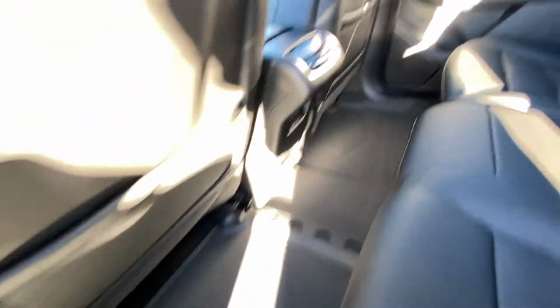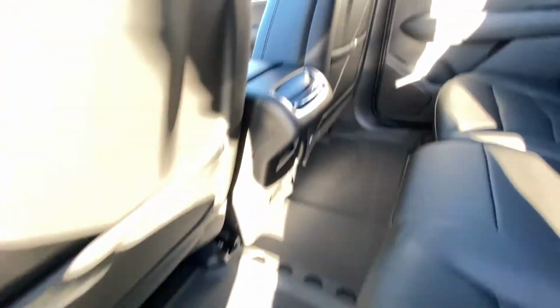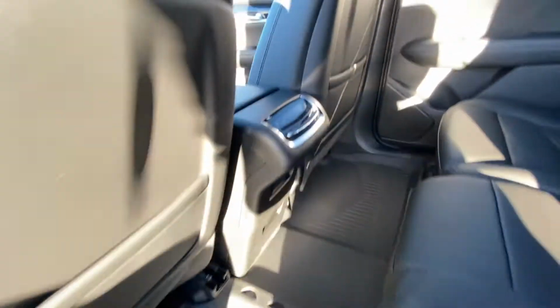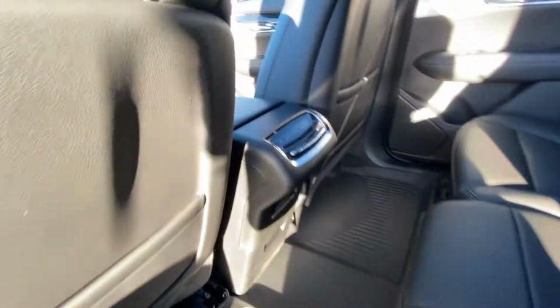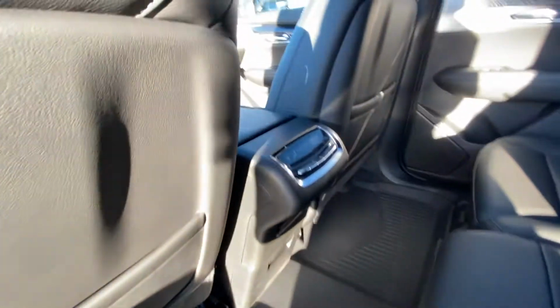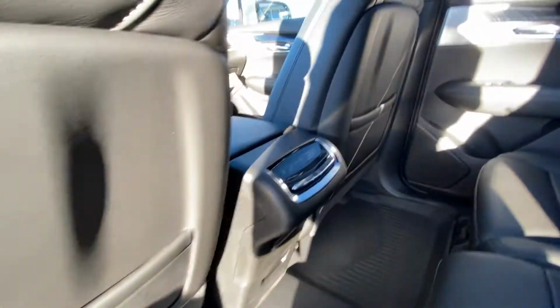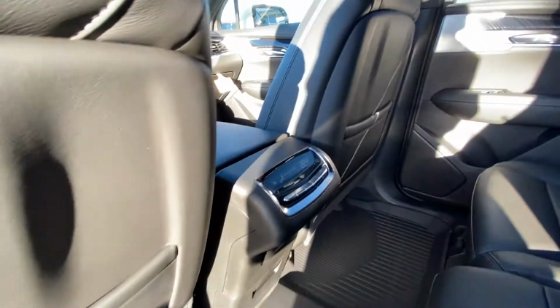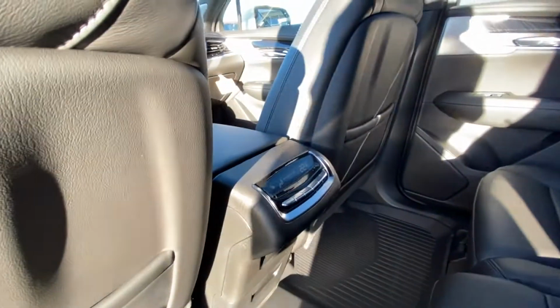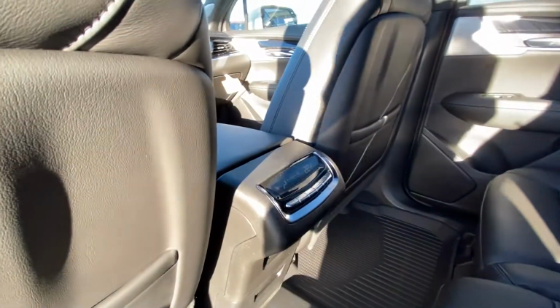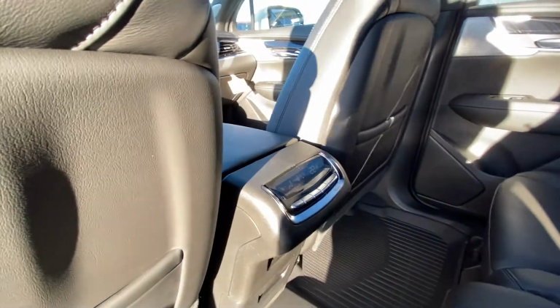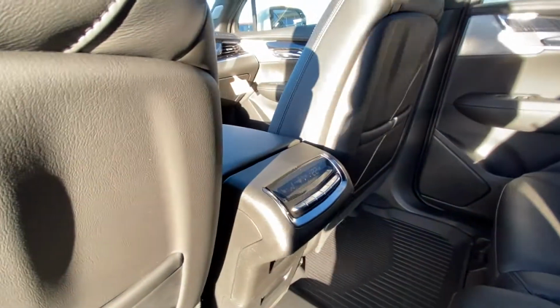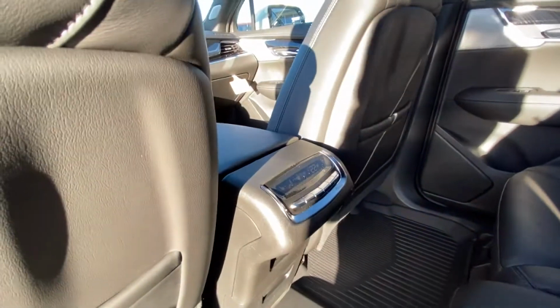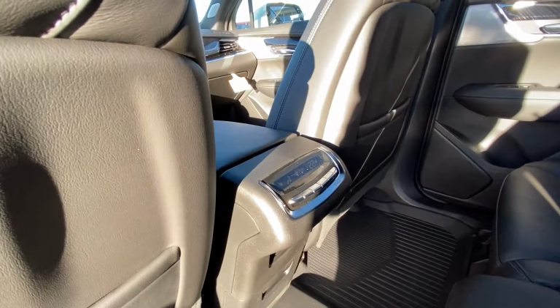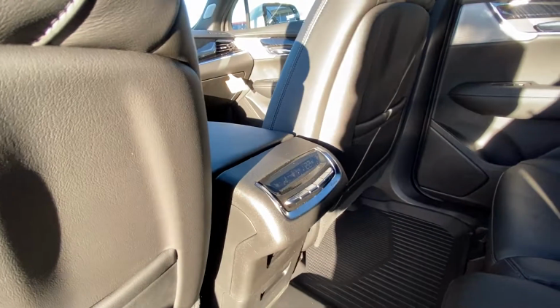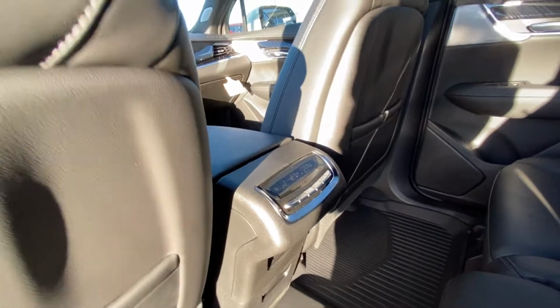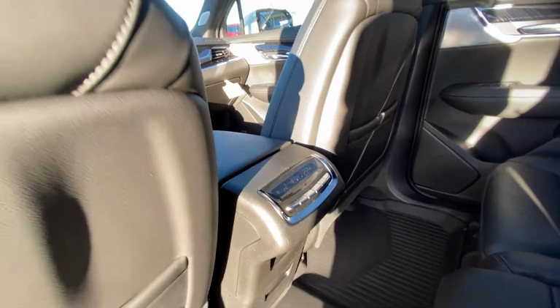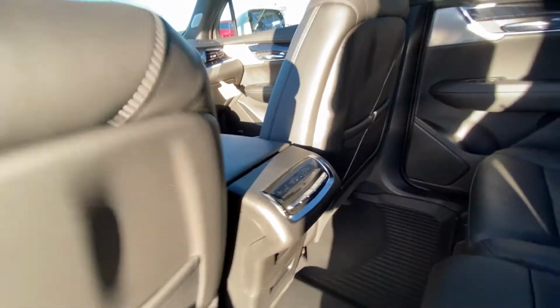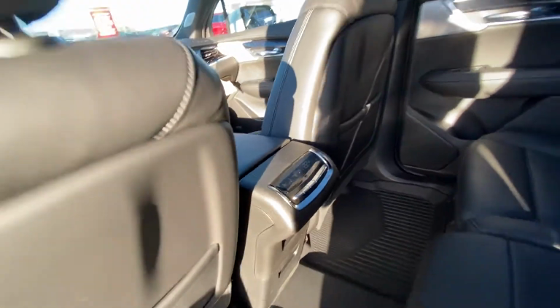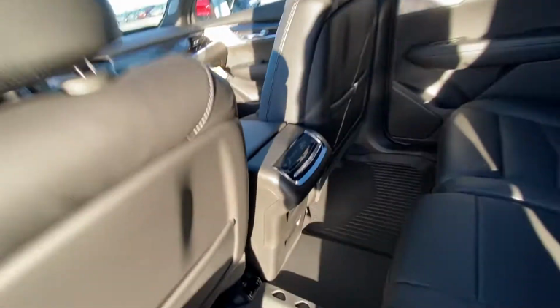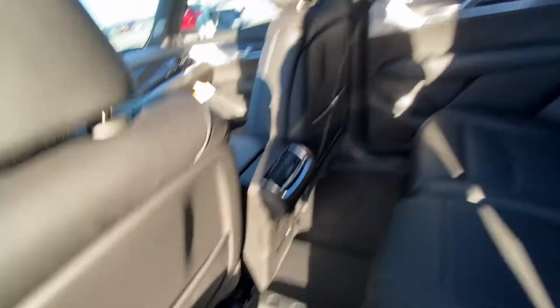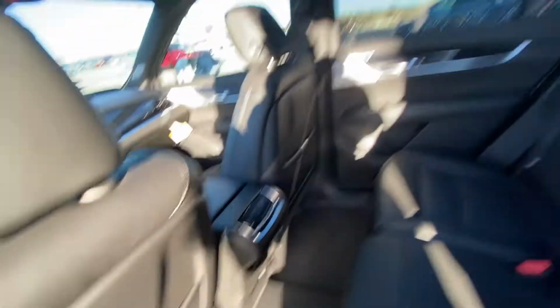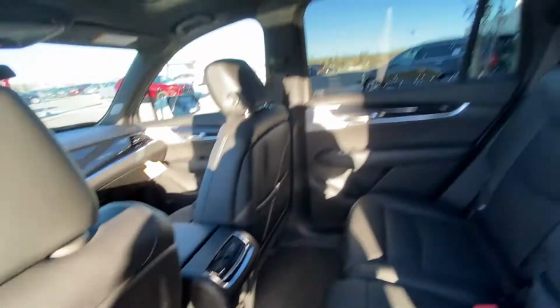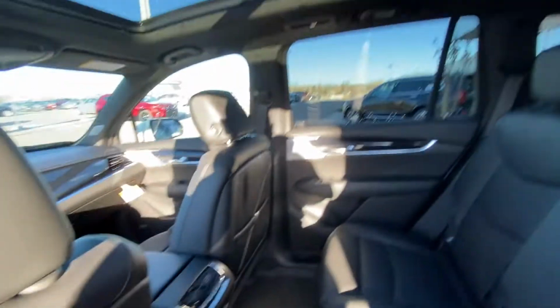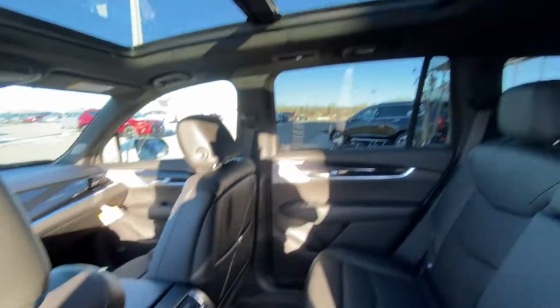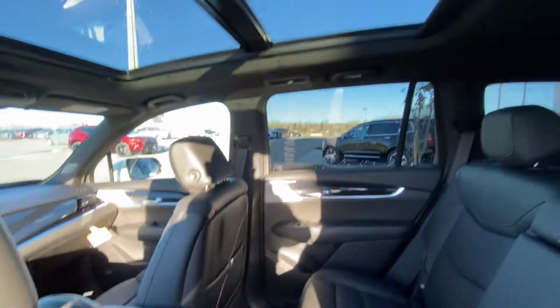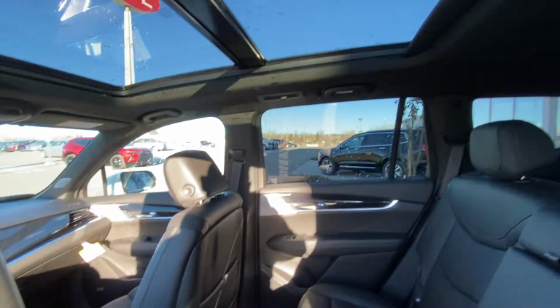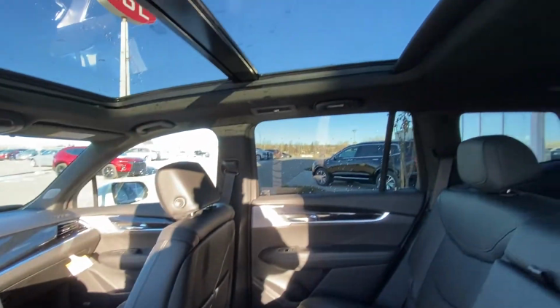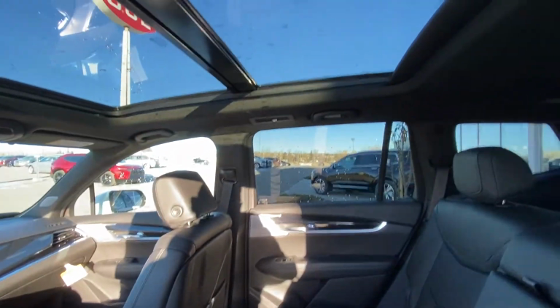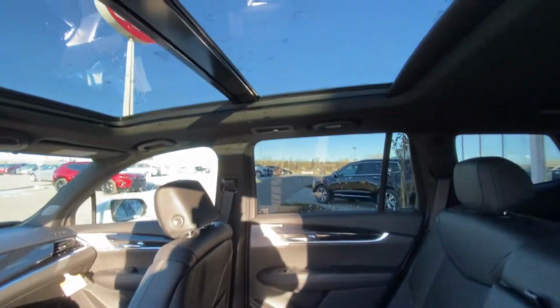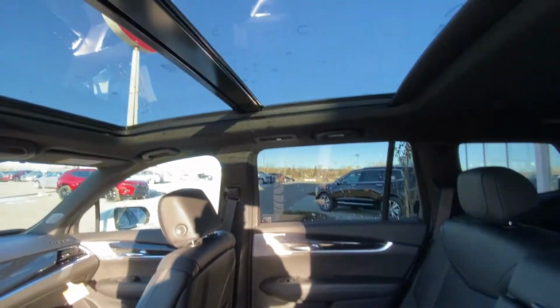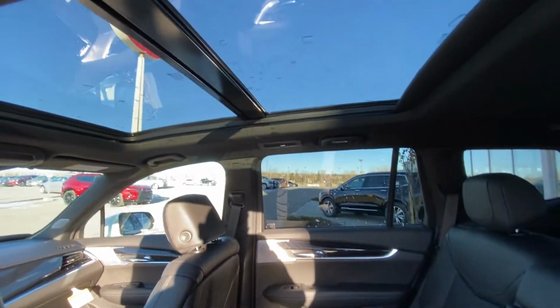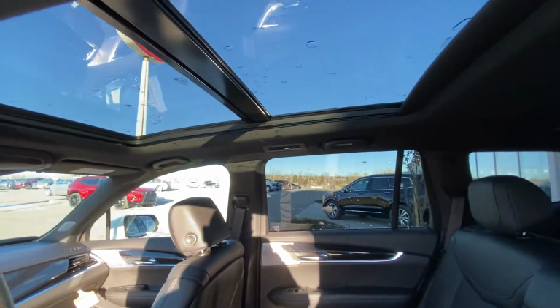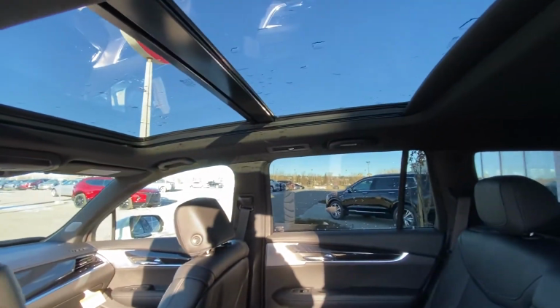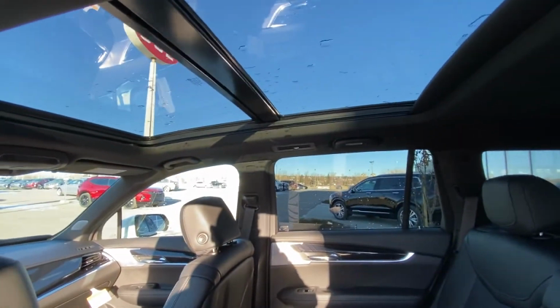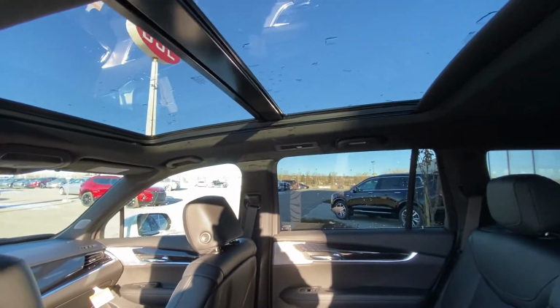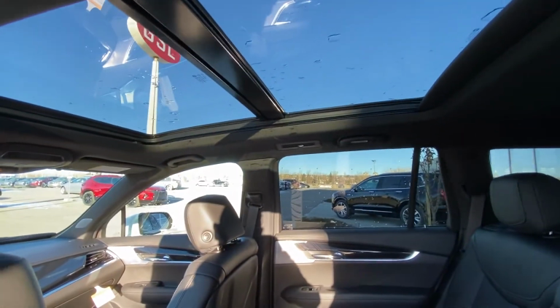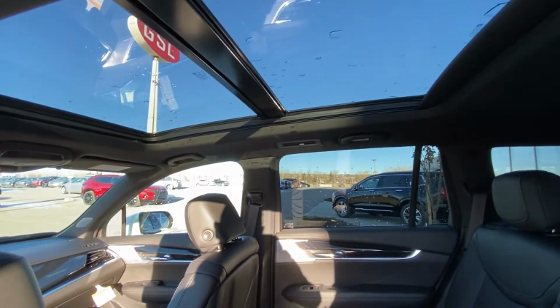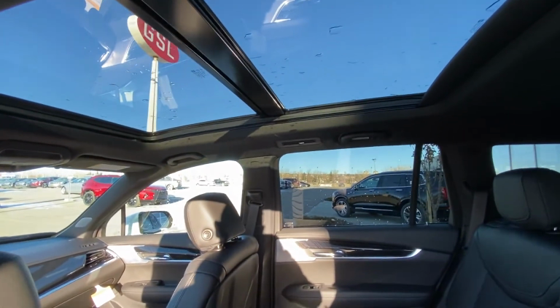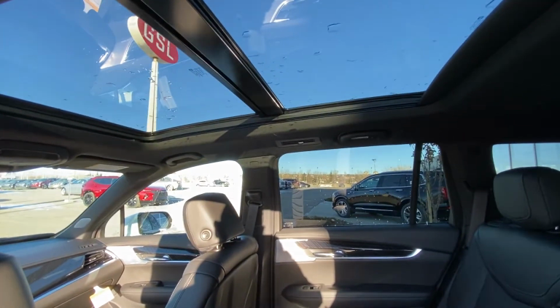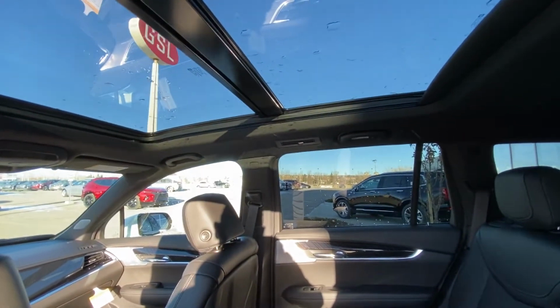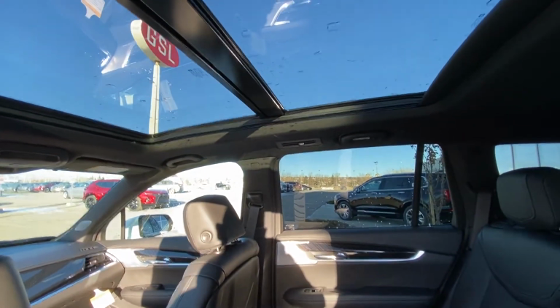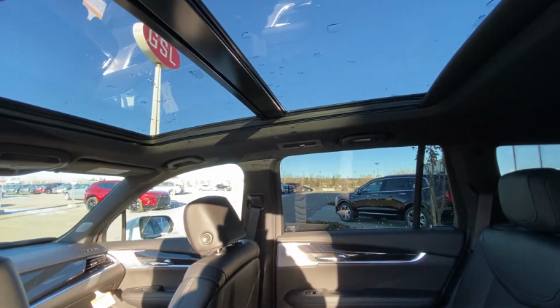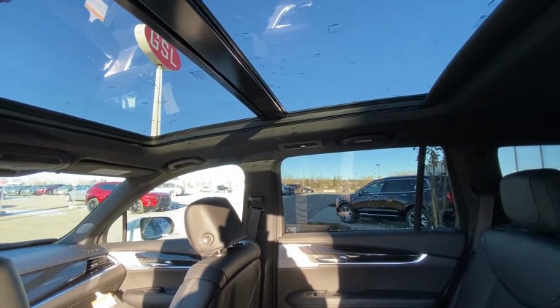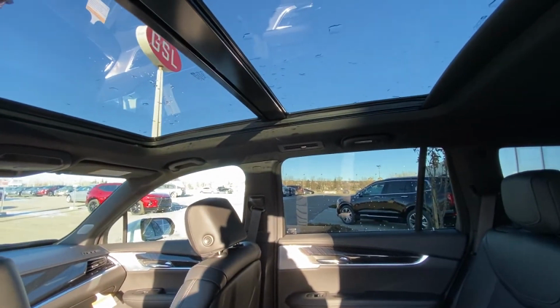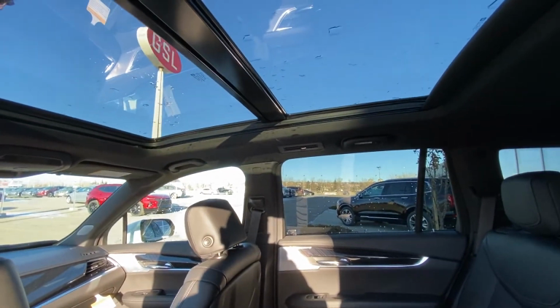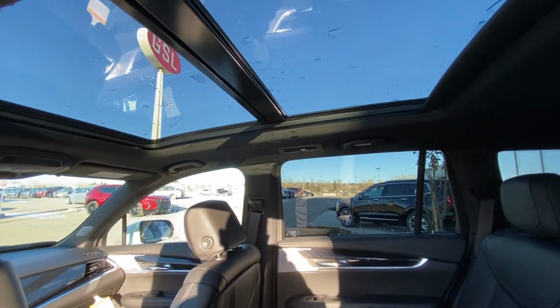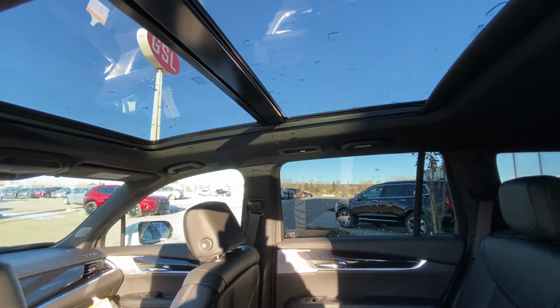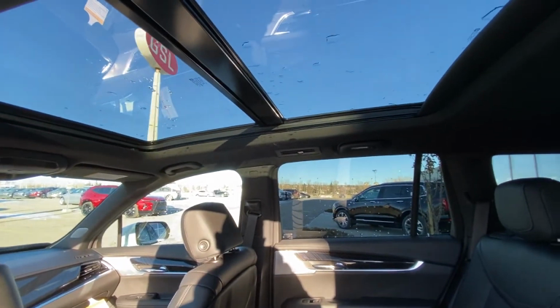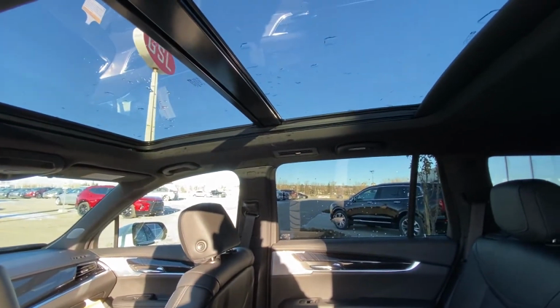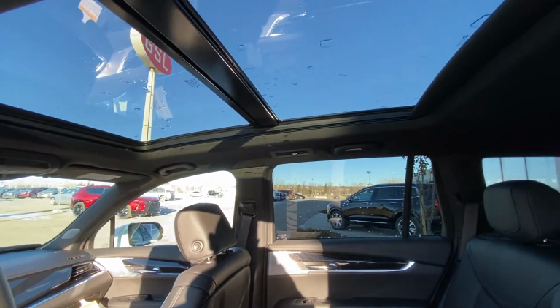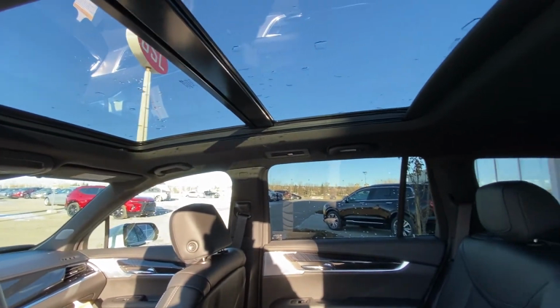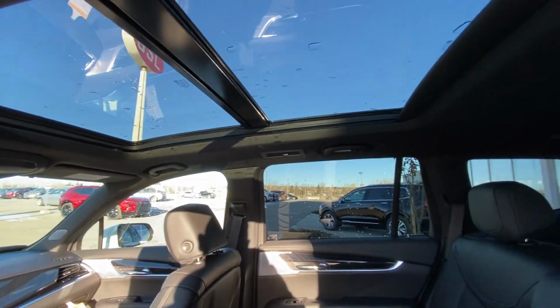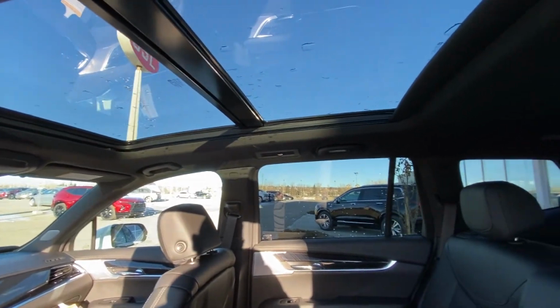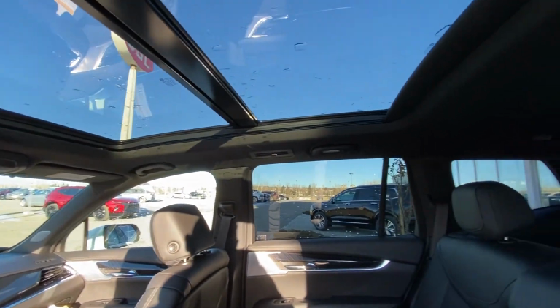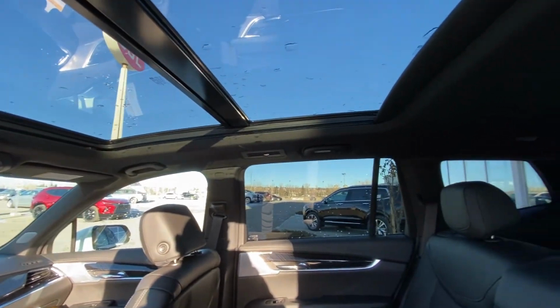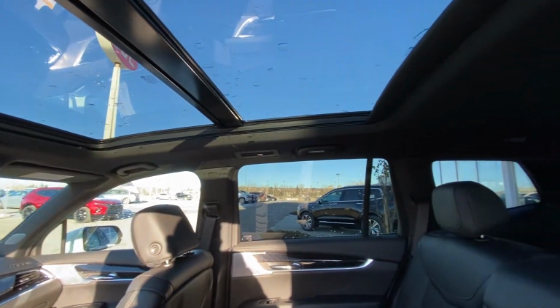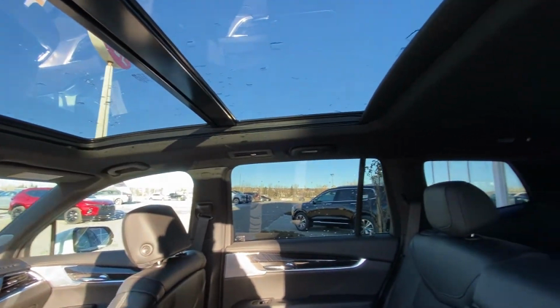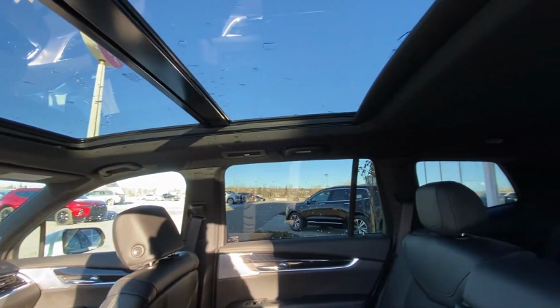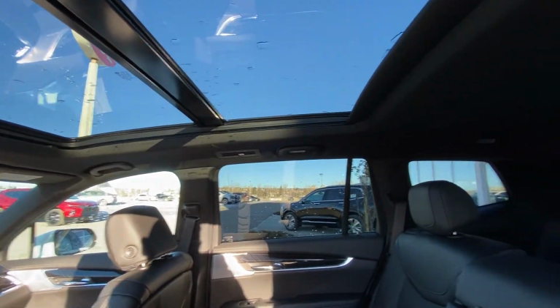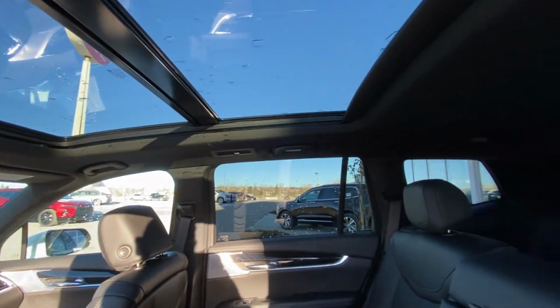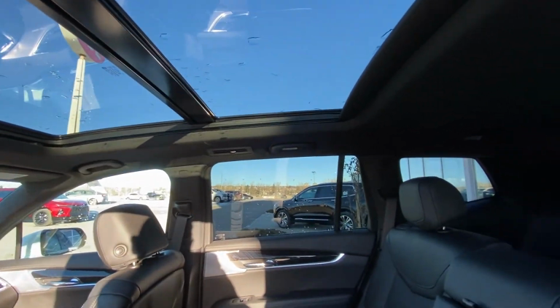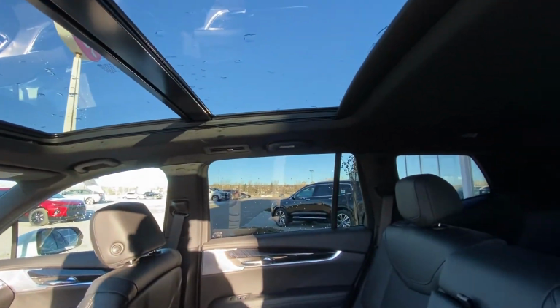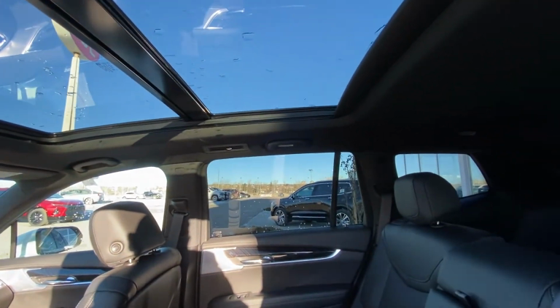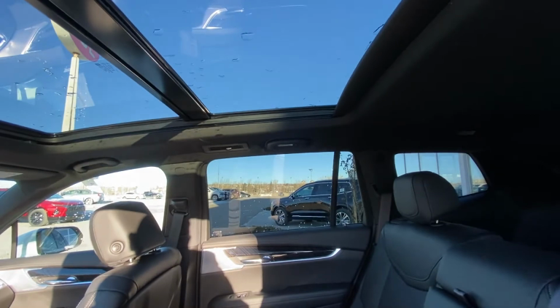Rear climate control and heated seat controls. Black headliner with a dual-pane sunroof, and LED lighting wrap up the rear of the vehicle.